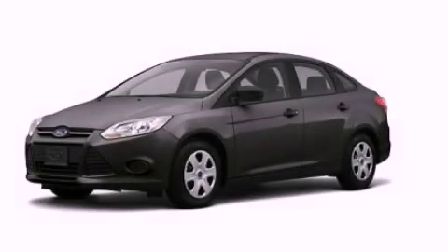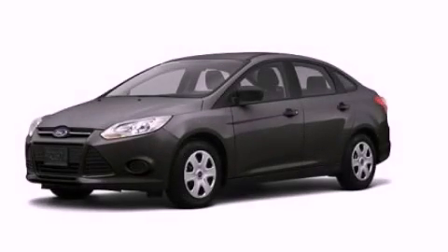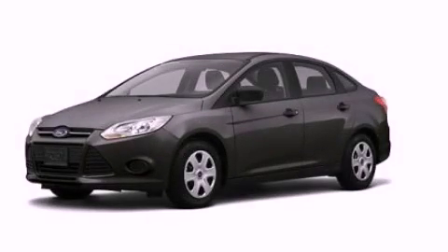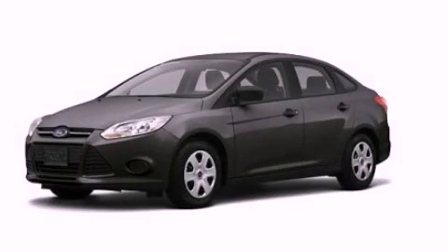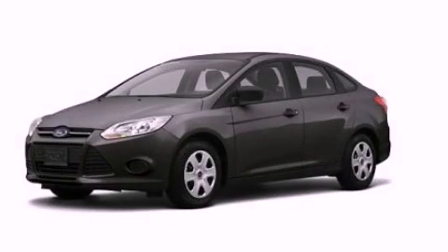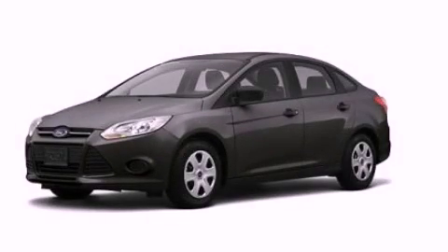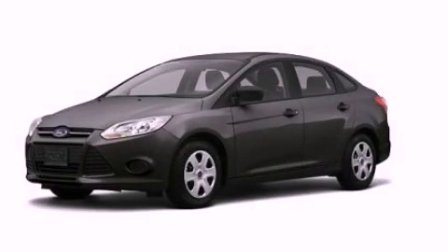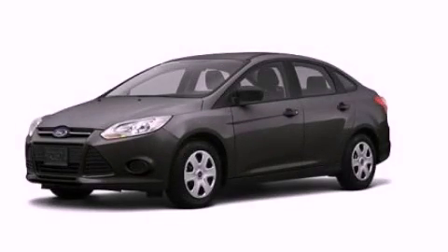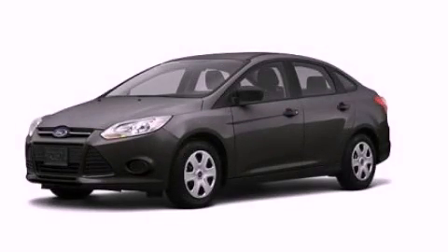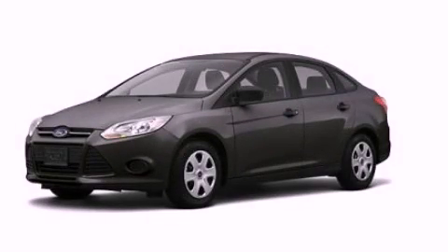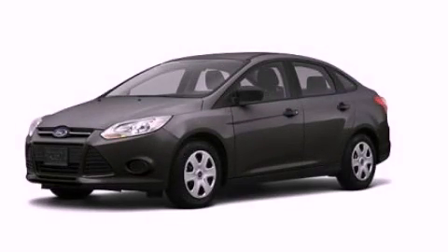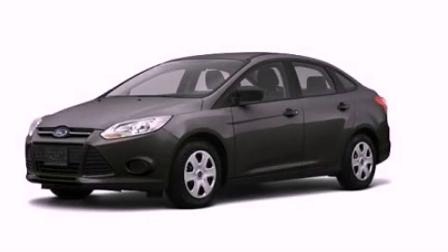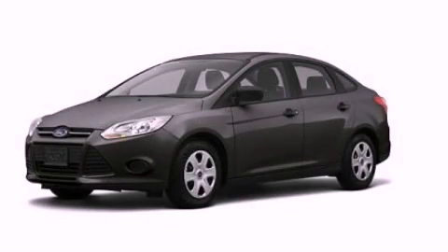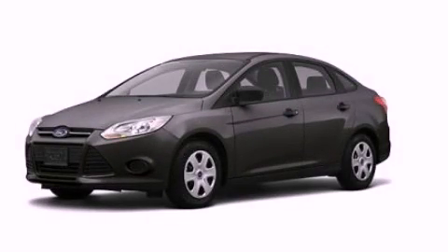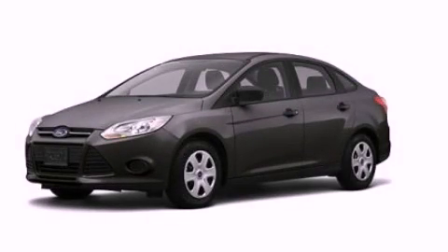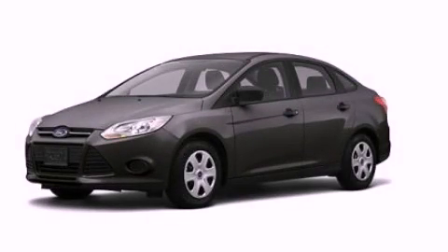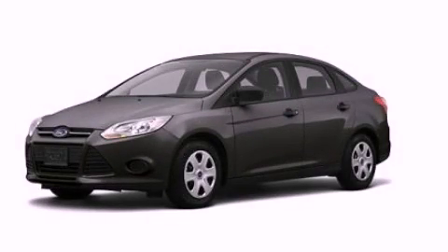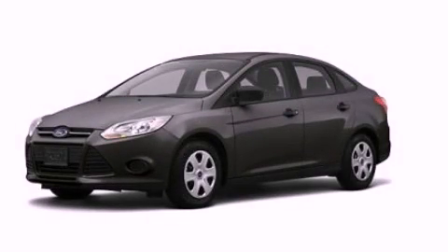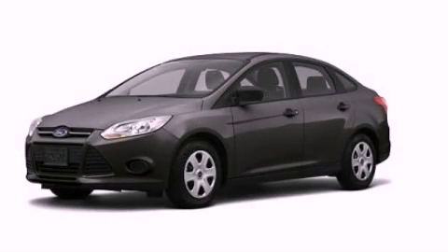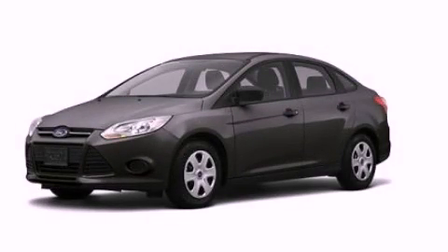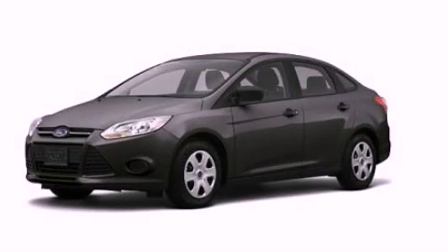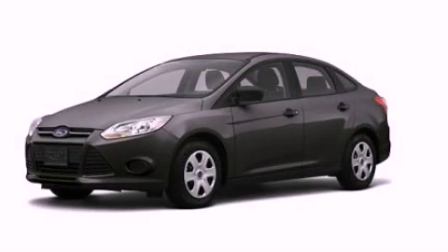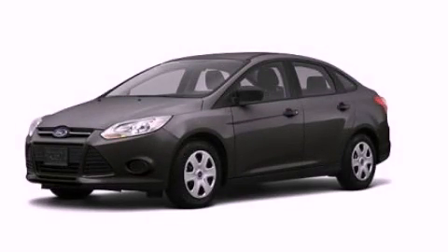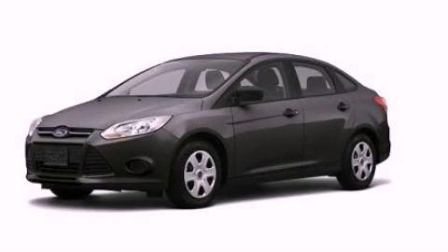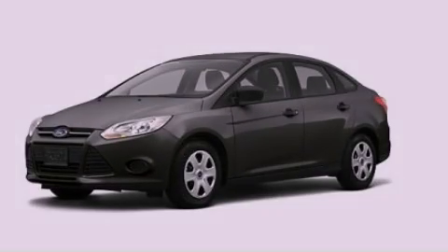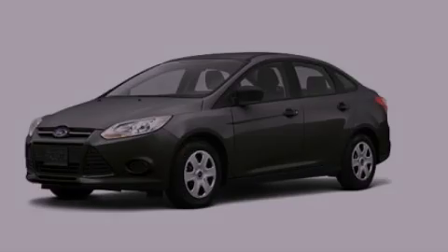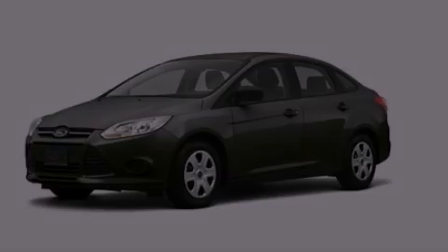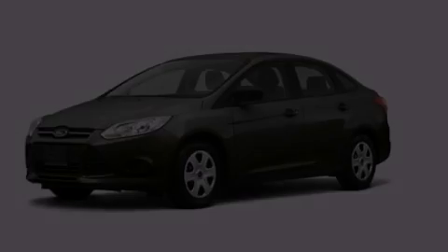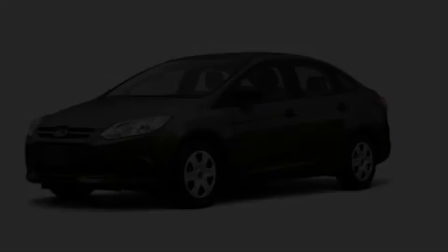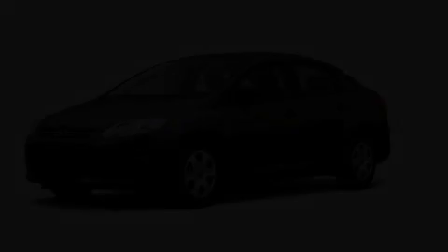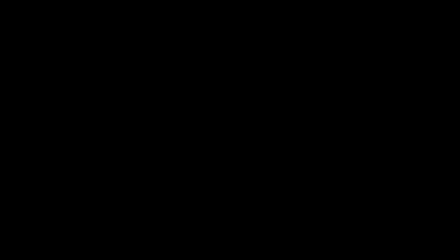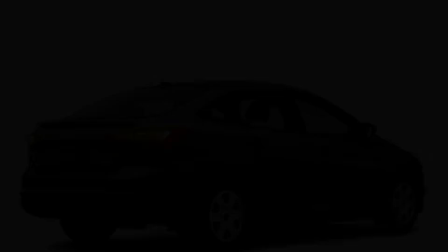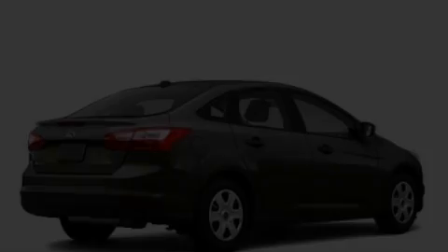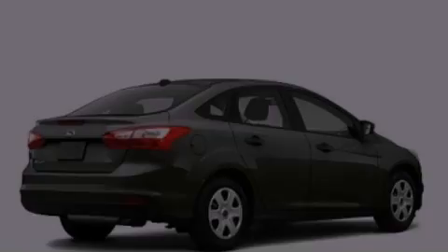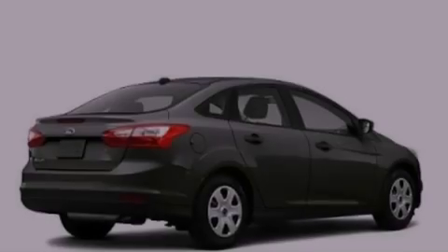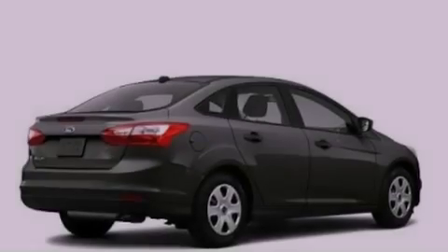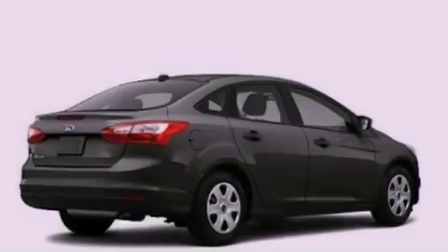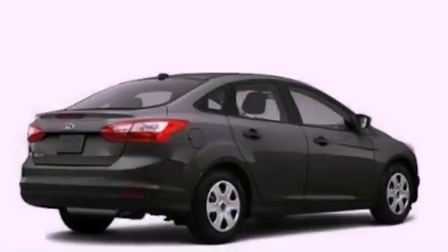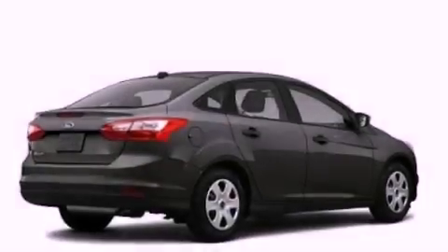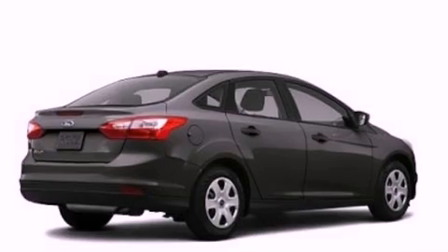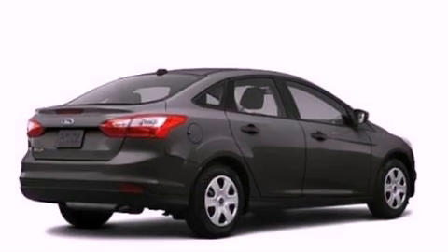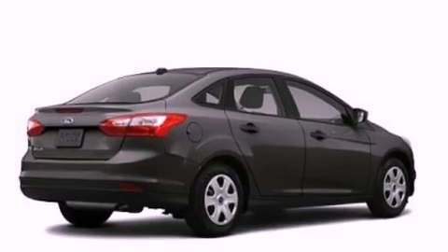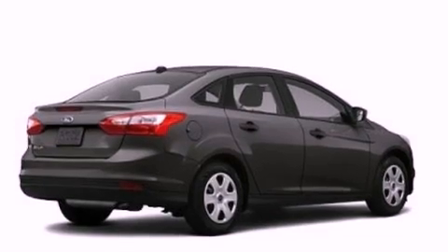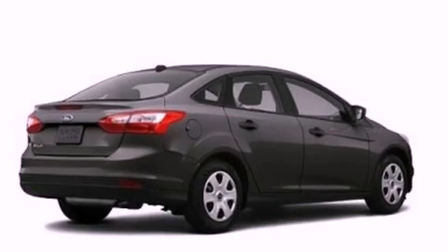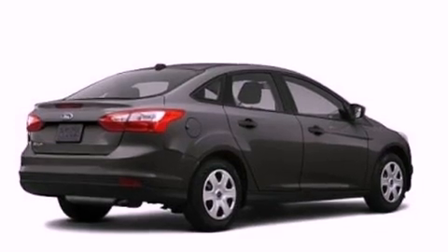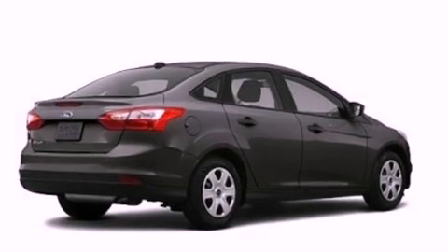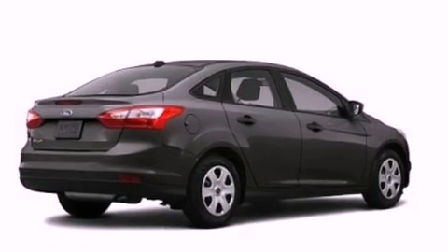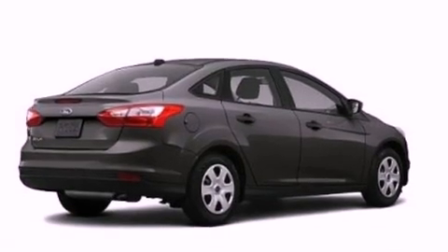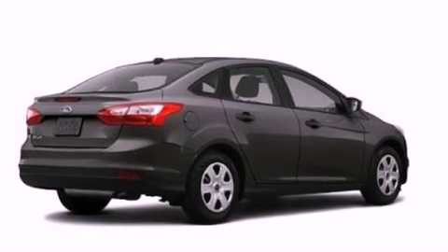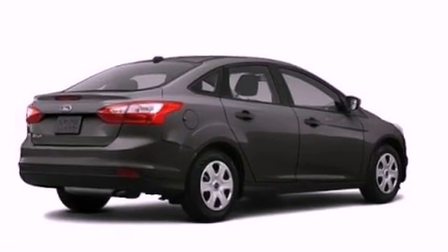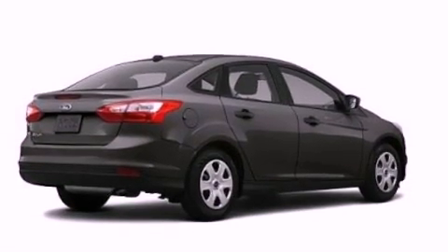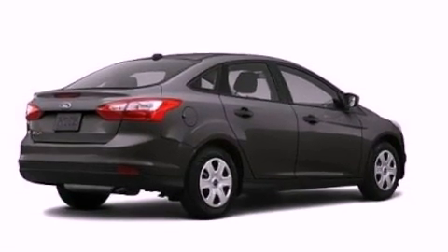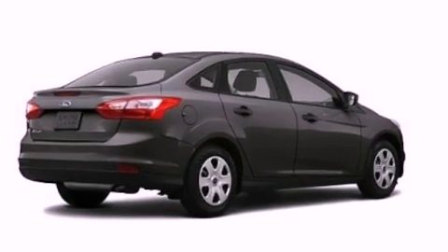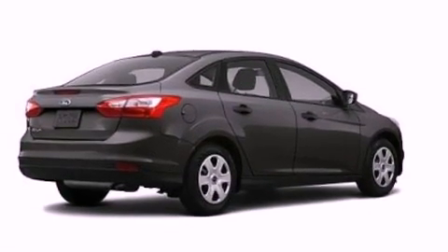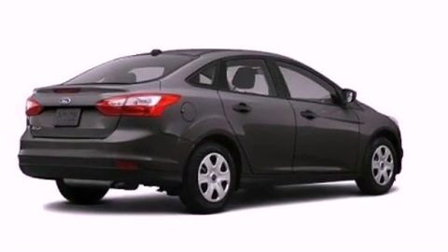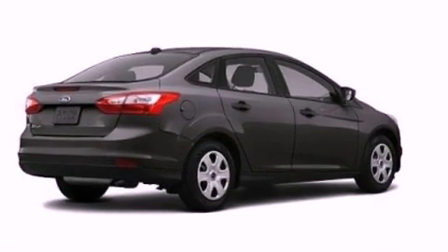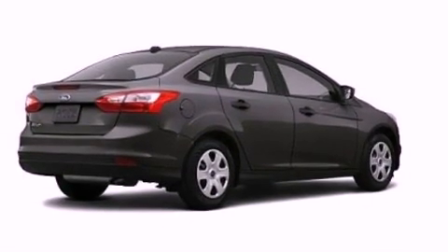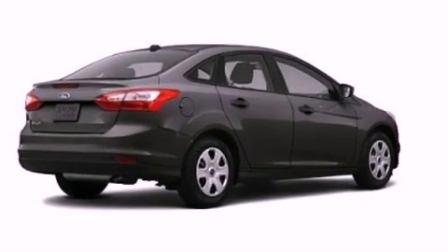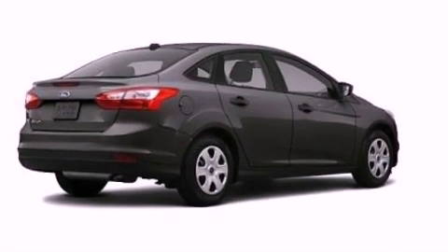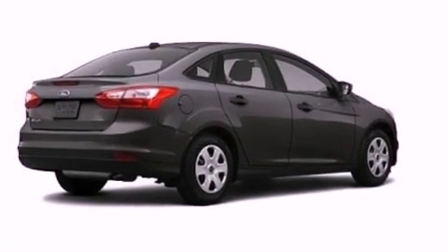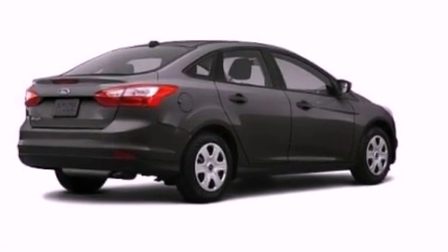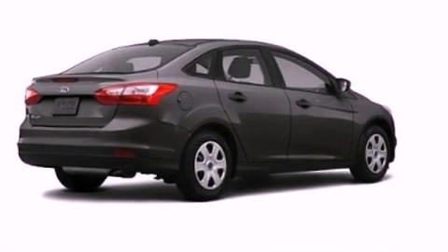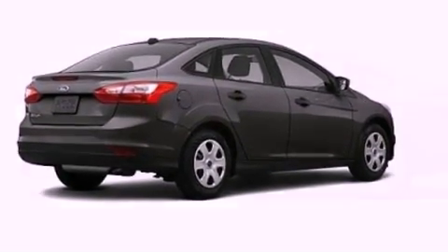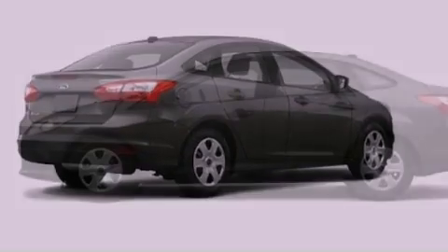This is a brand new 2012 Ford Focus. It has a 2.0-liter four-cylinder engine and a manual transmission.